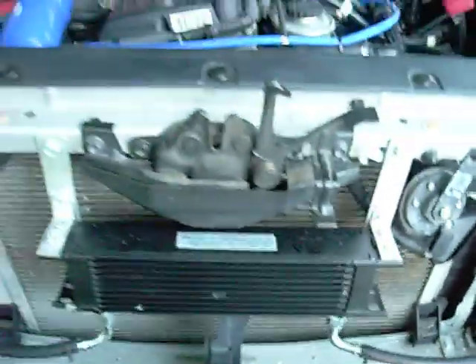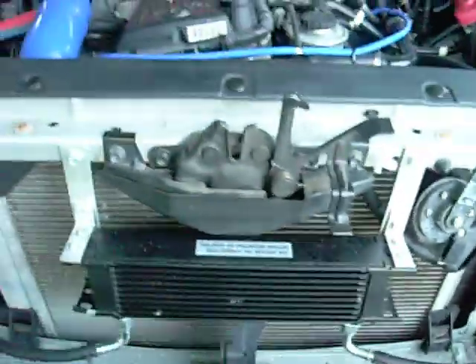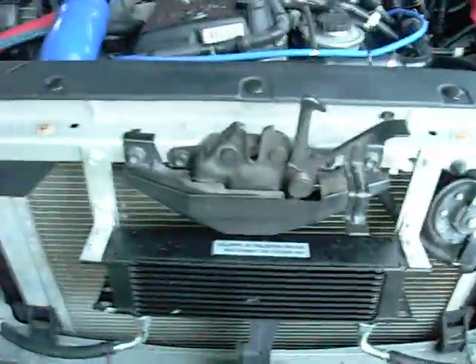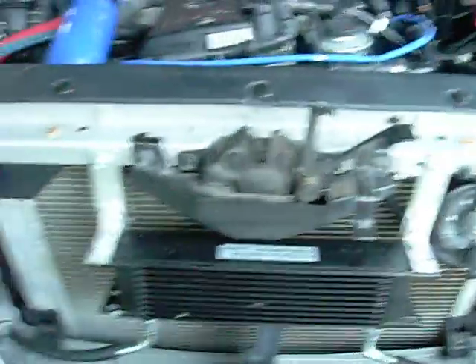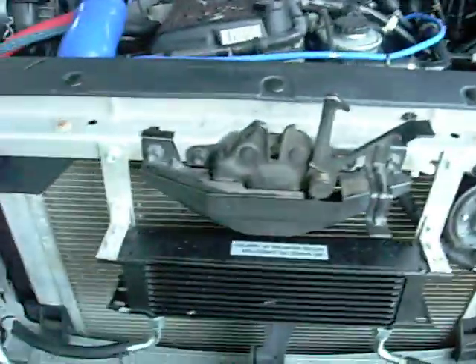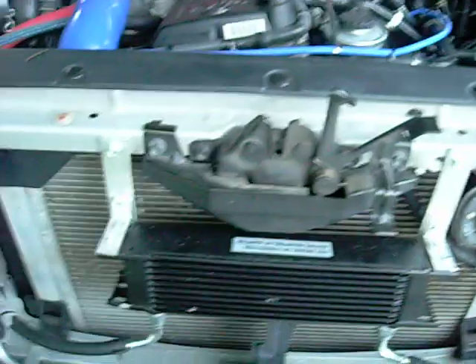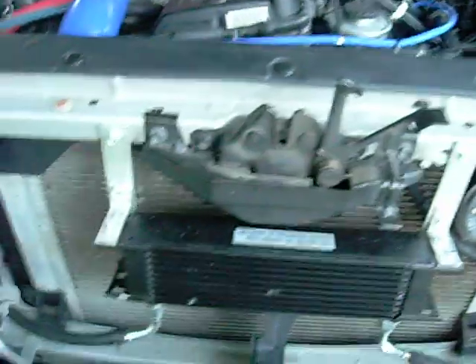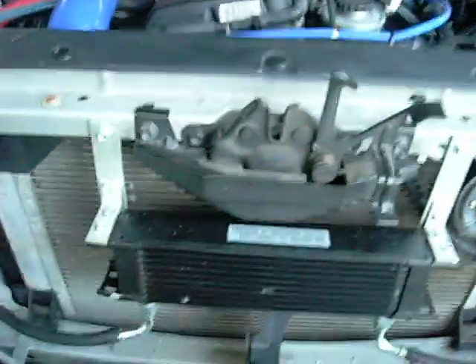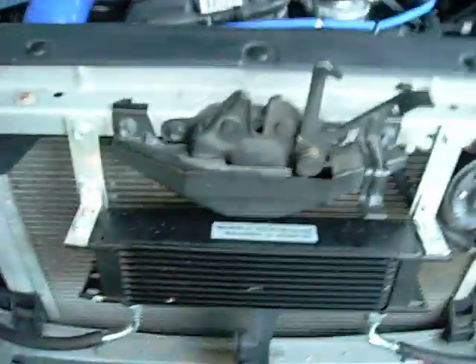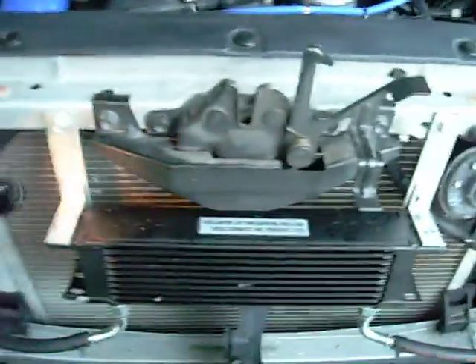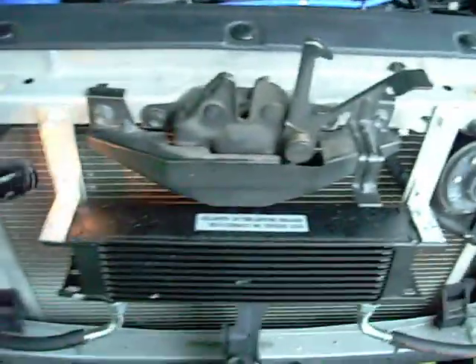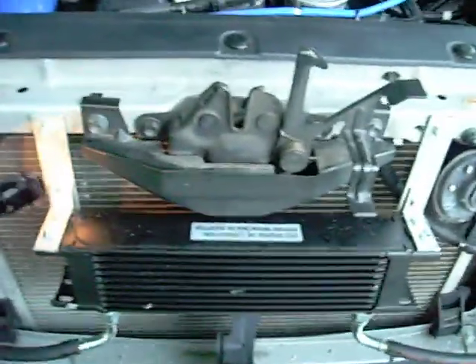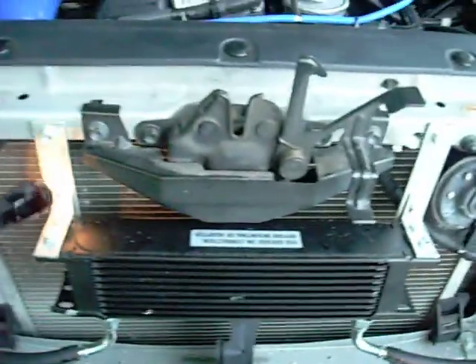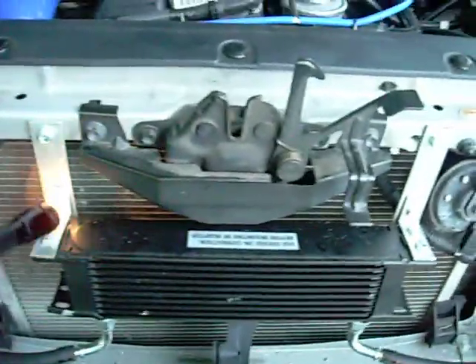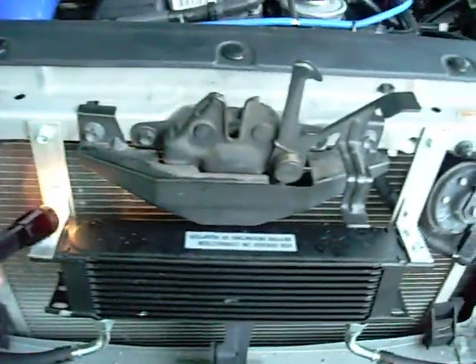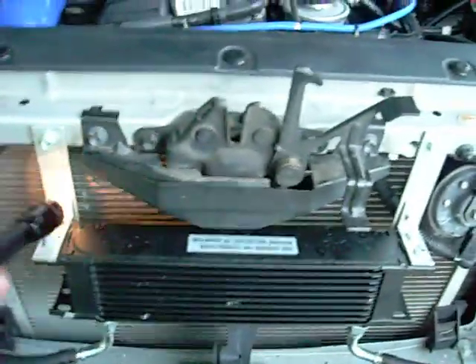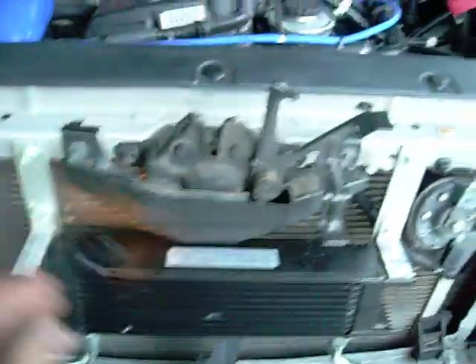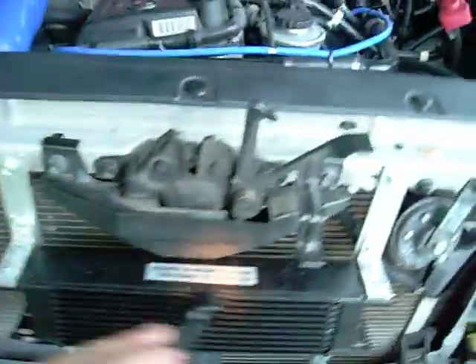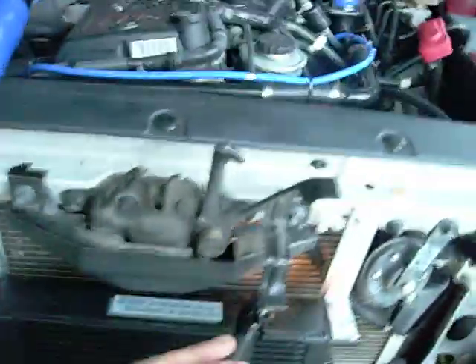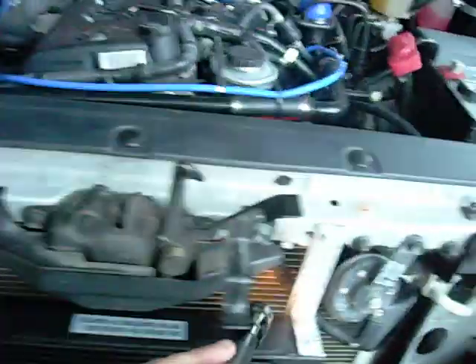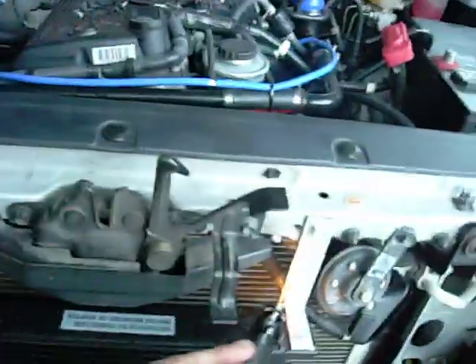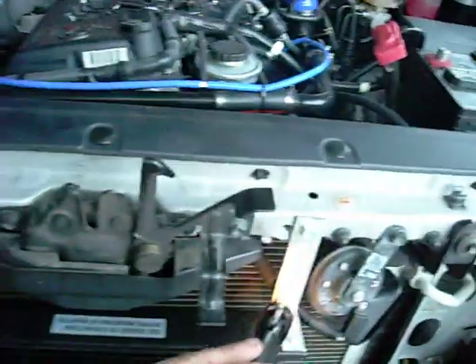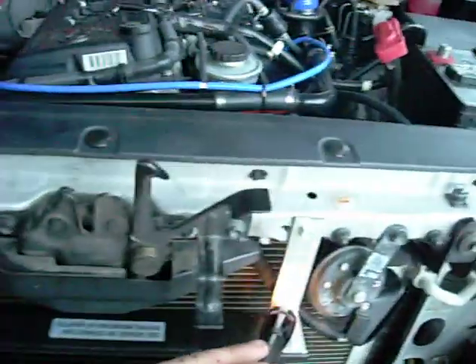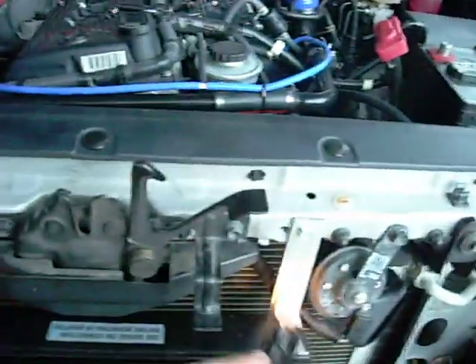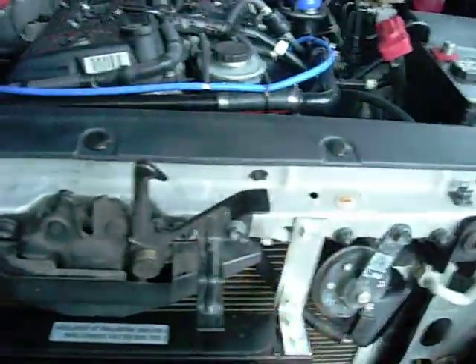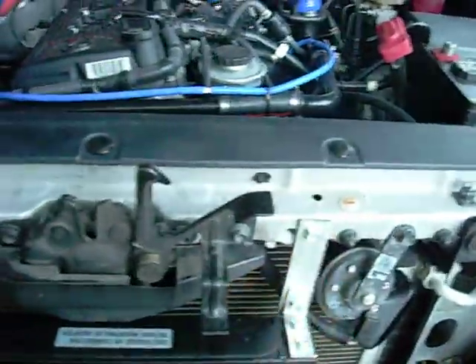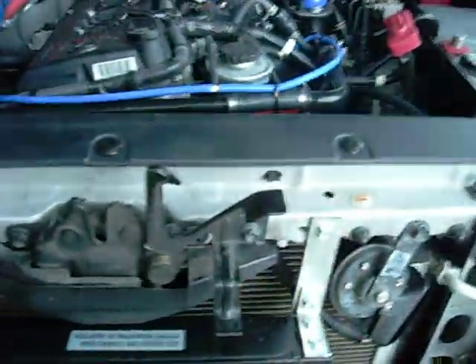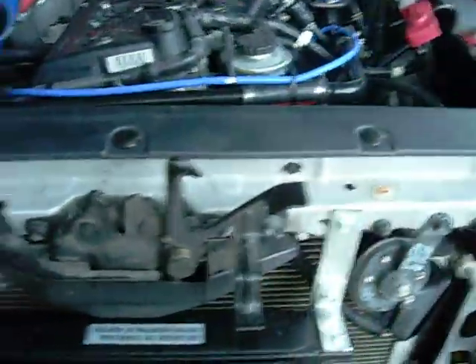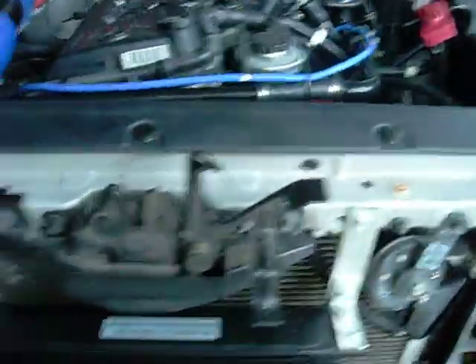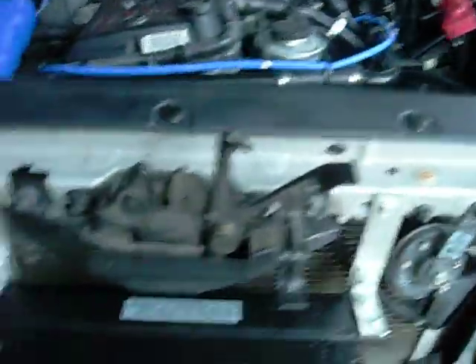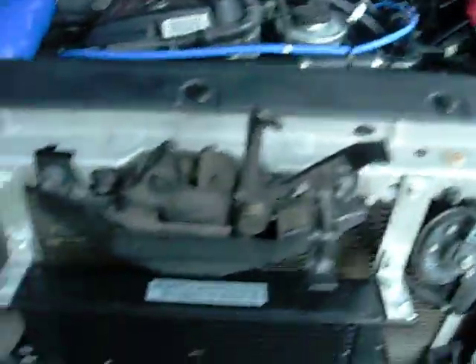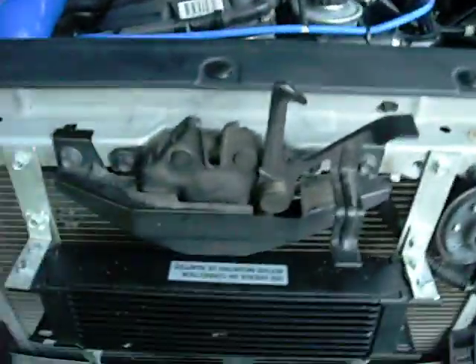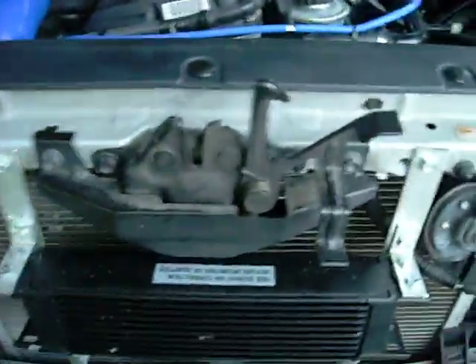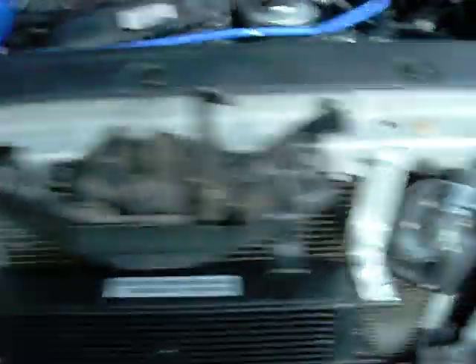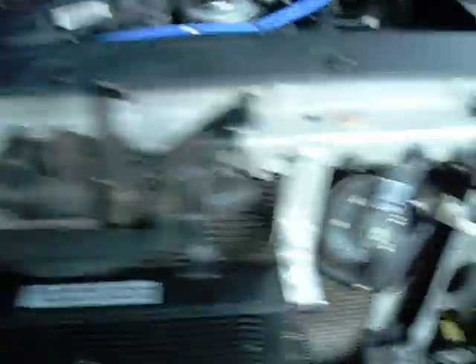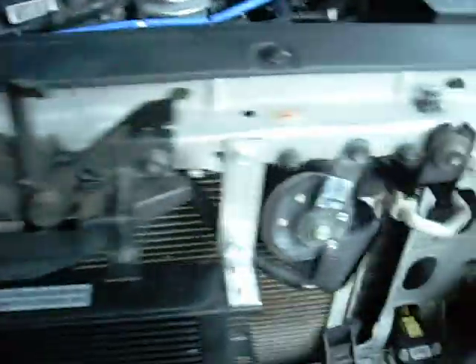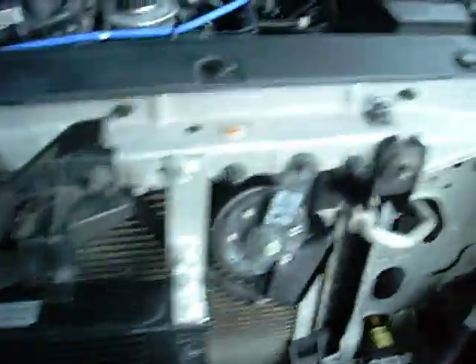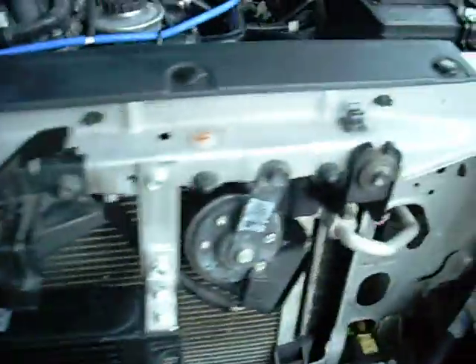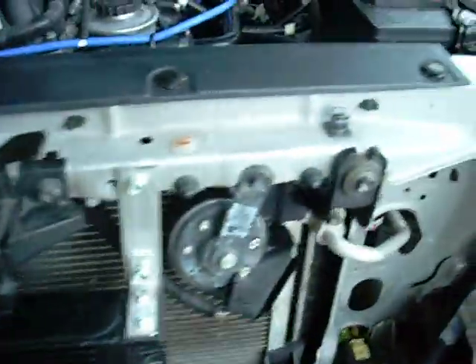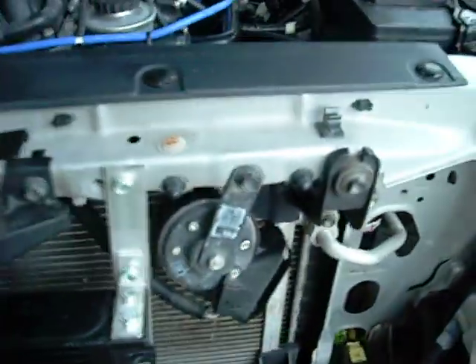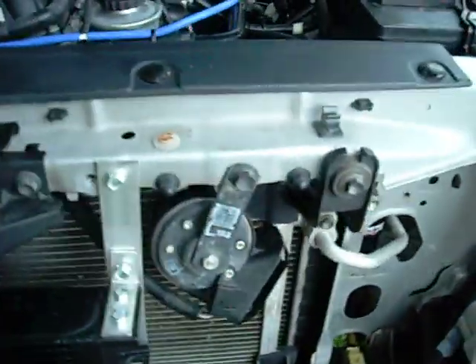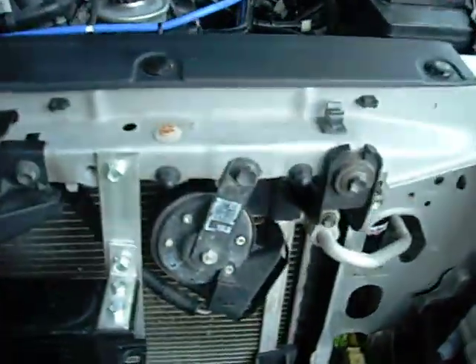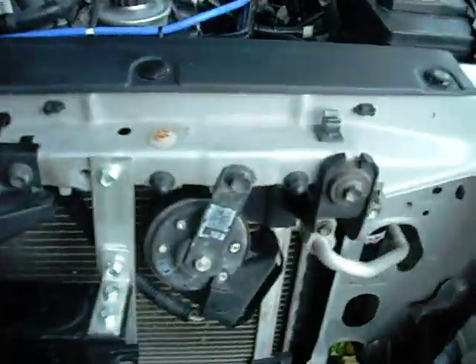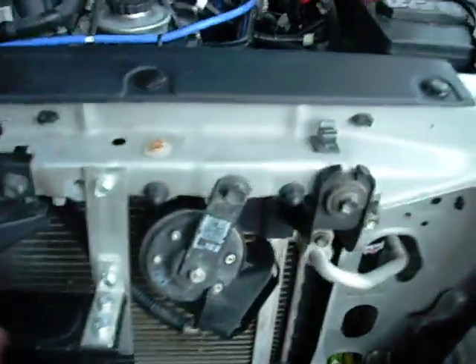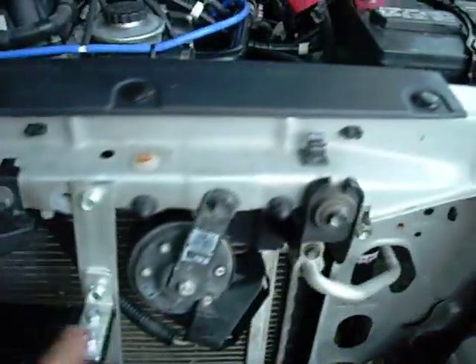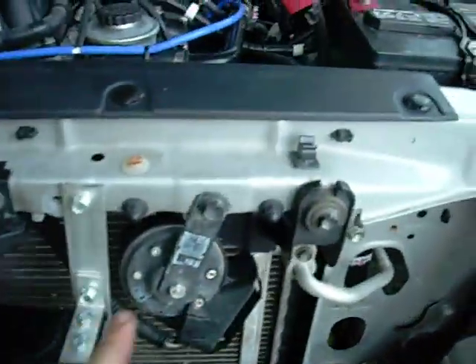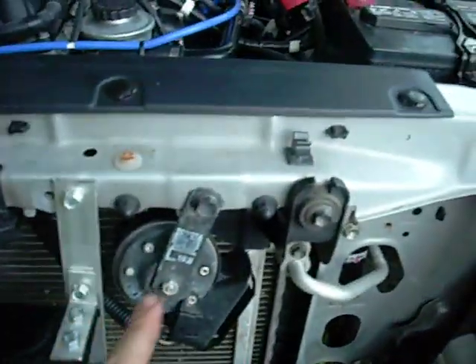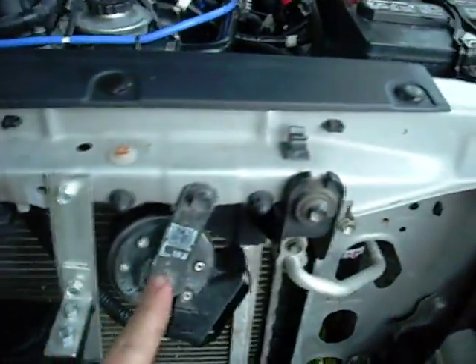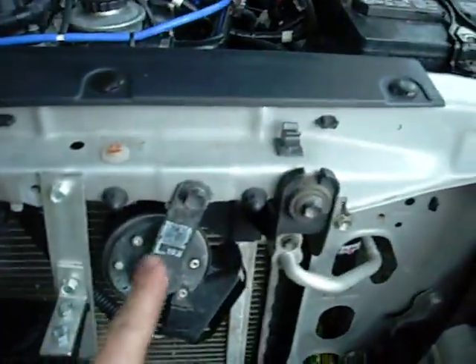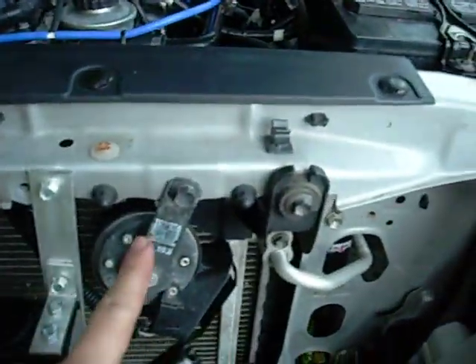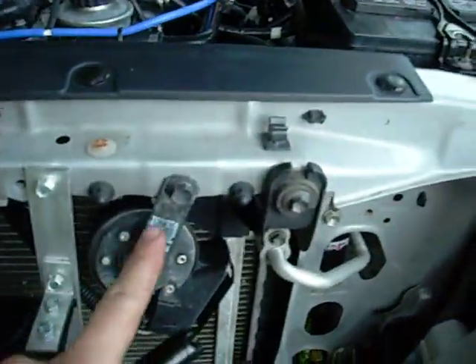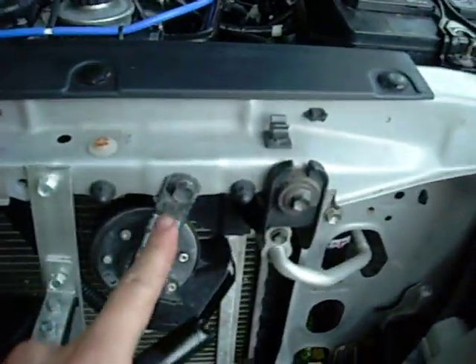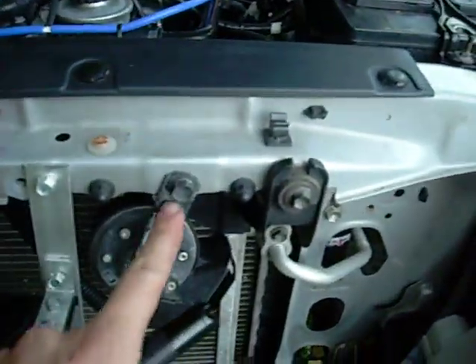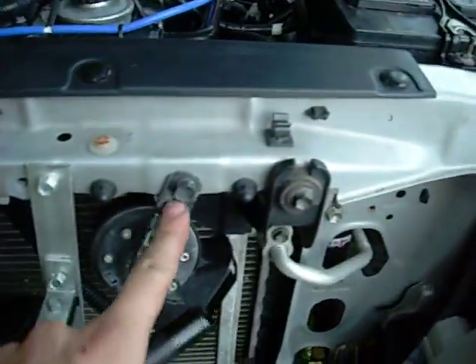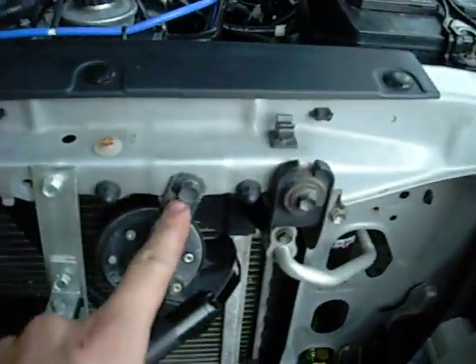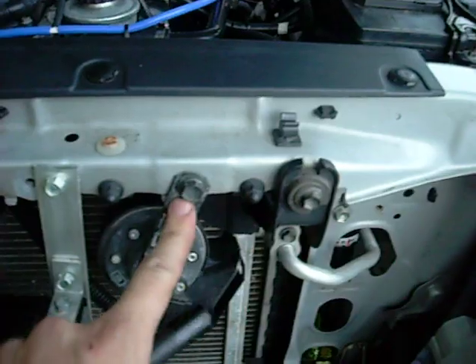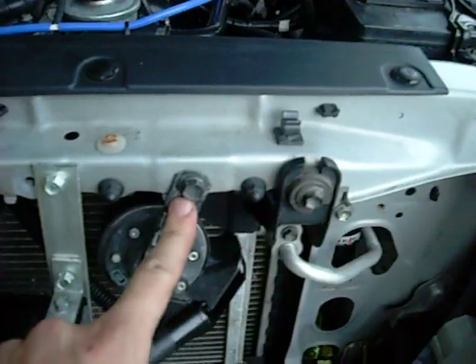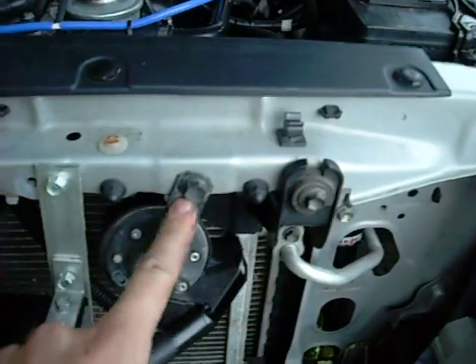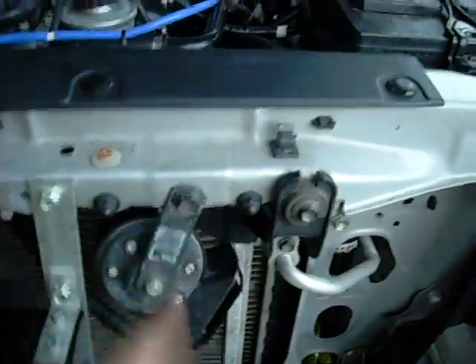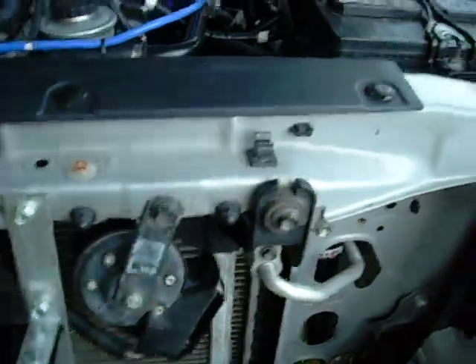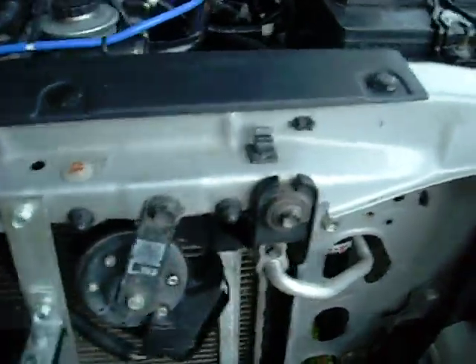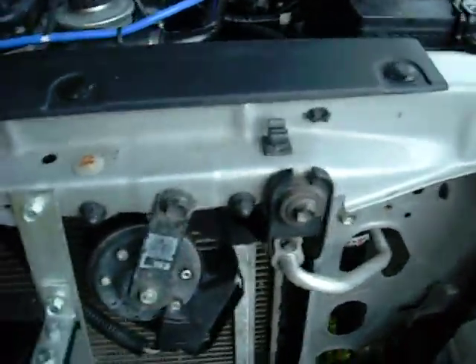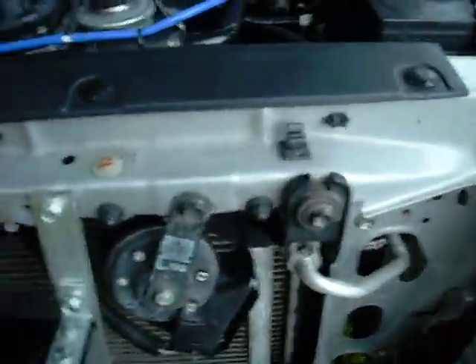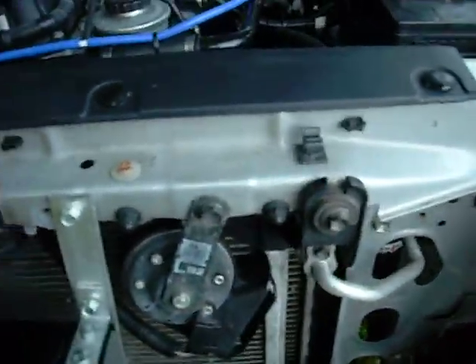I also had to make brackets for the oil cooler because those were not included. I moved the horn off to the side here.